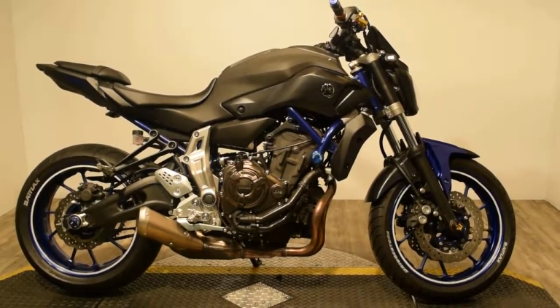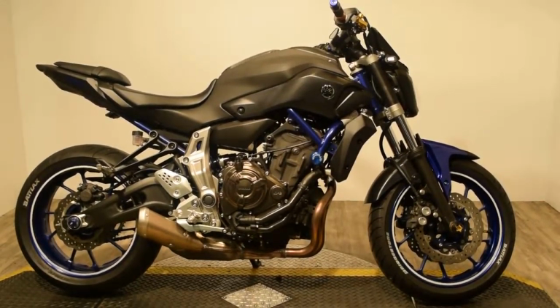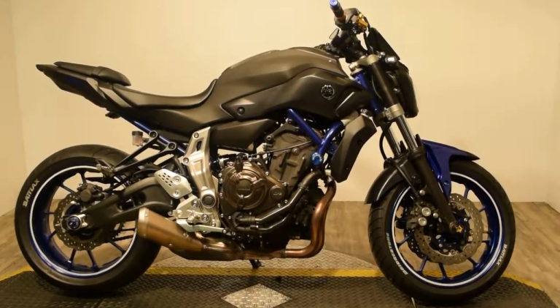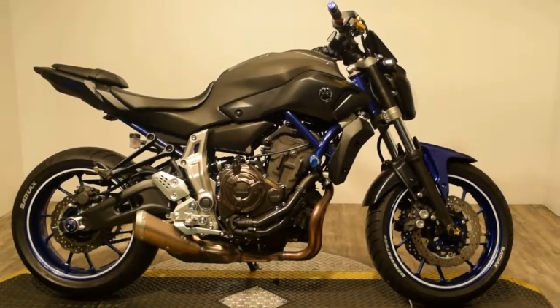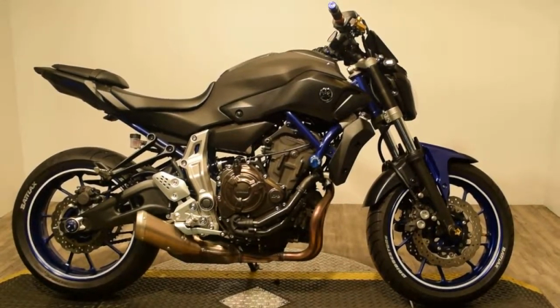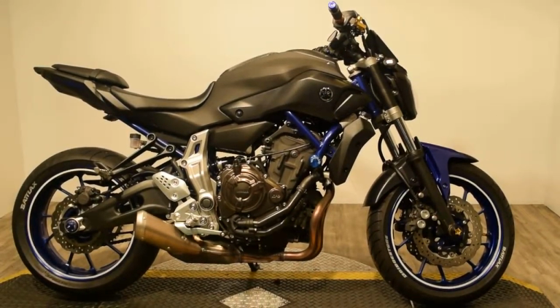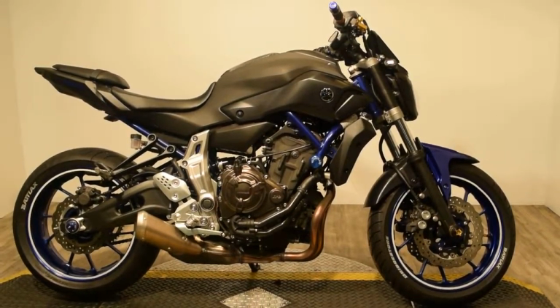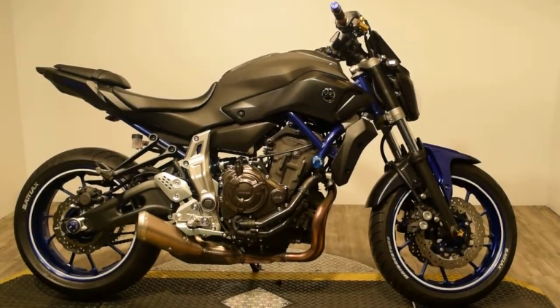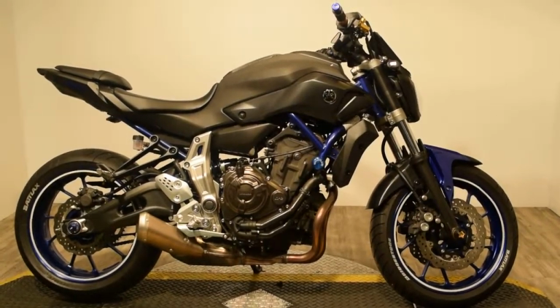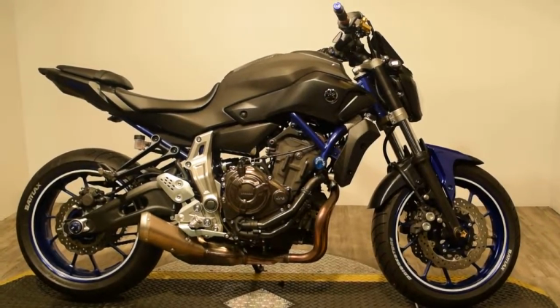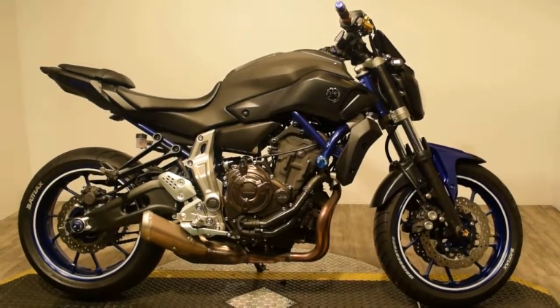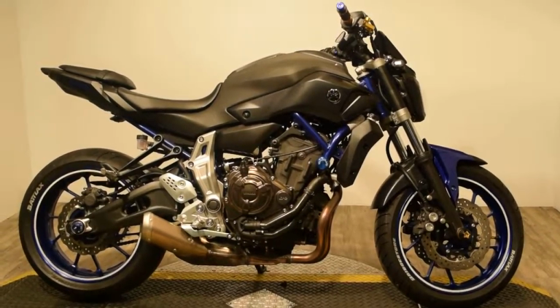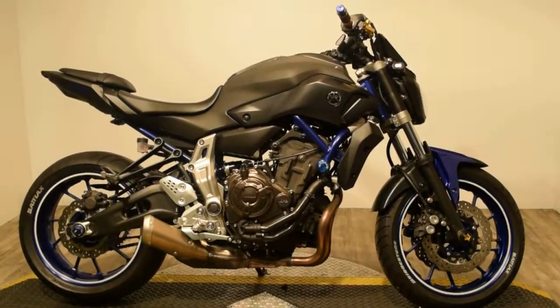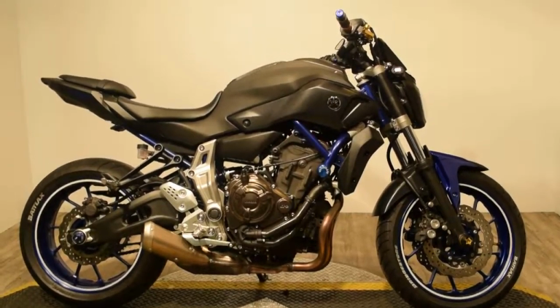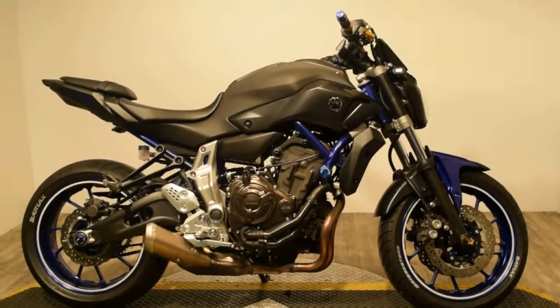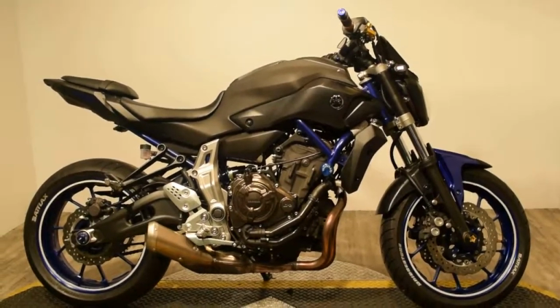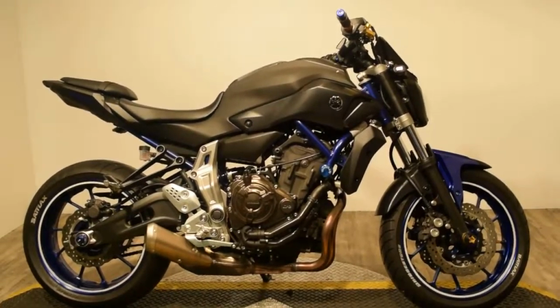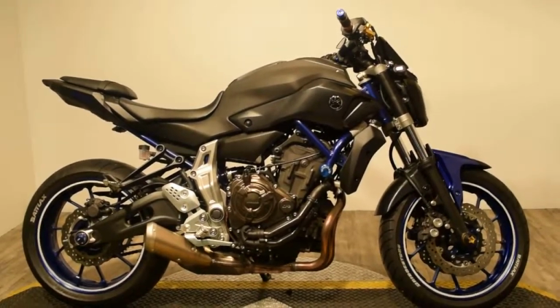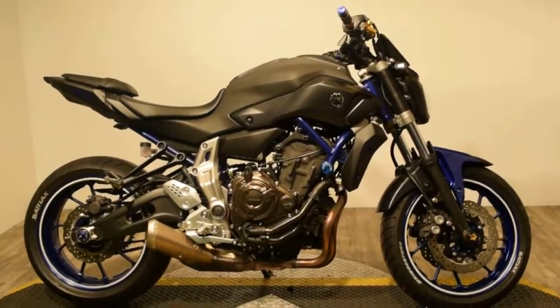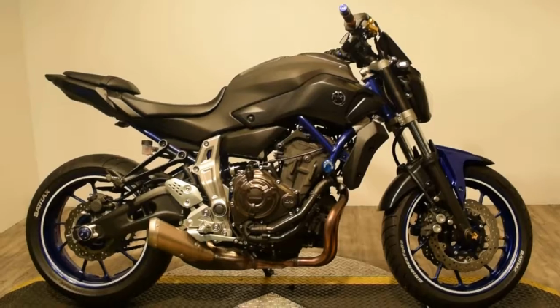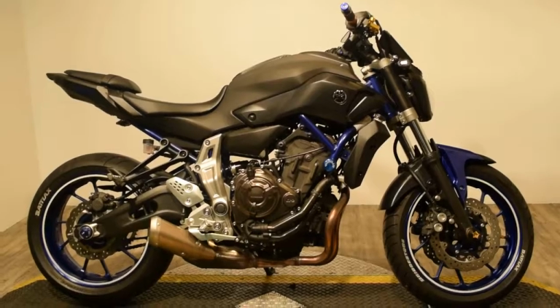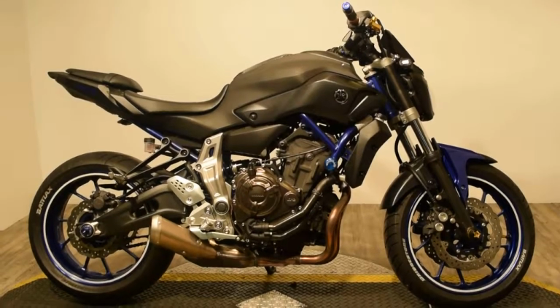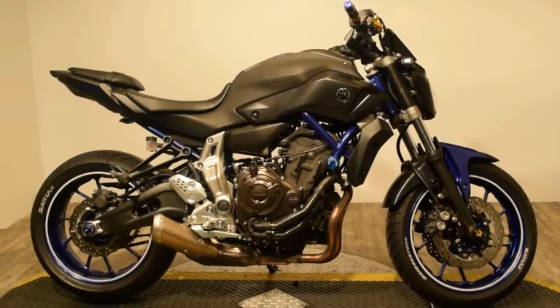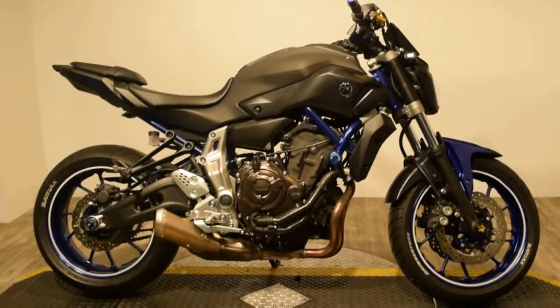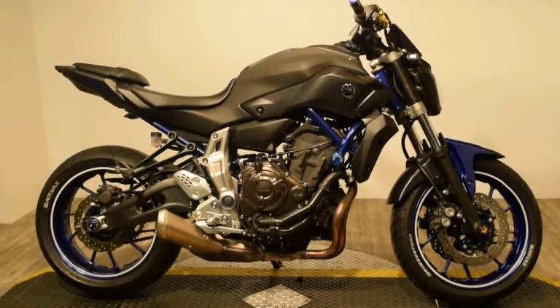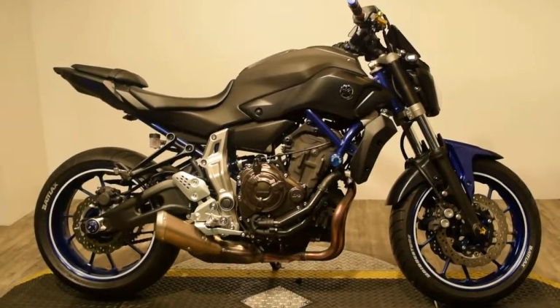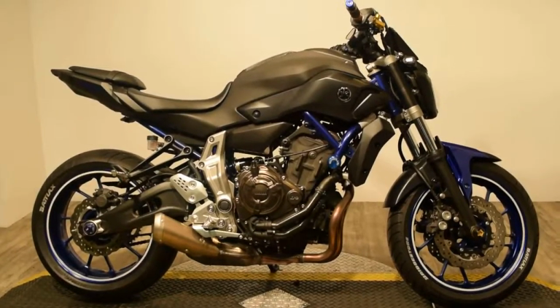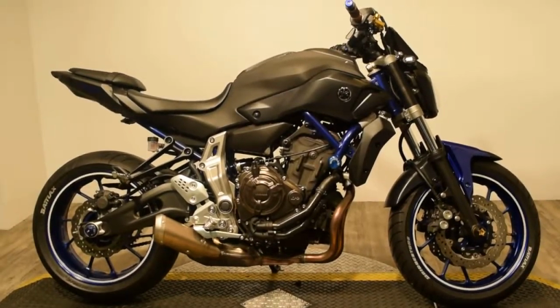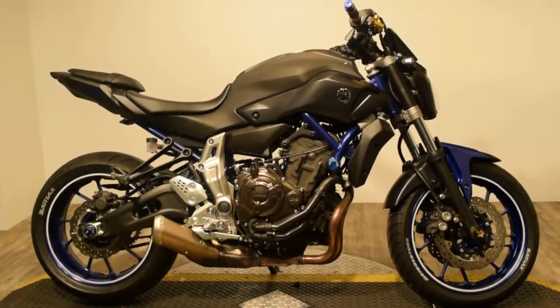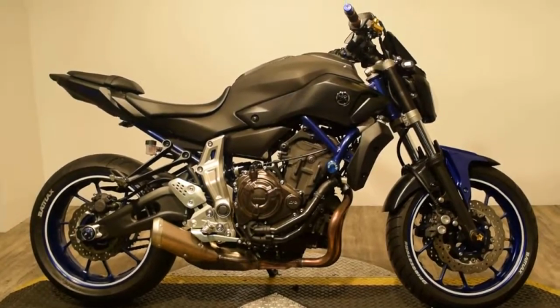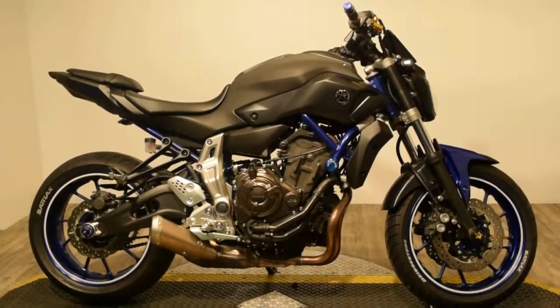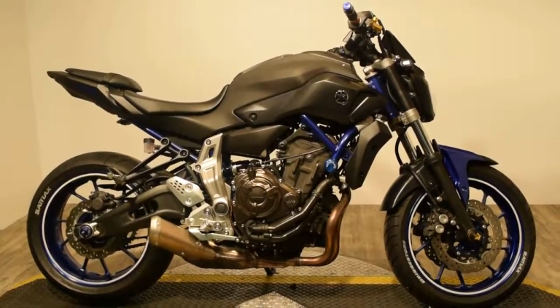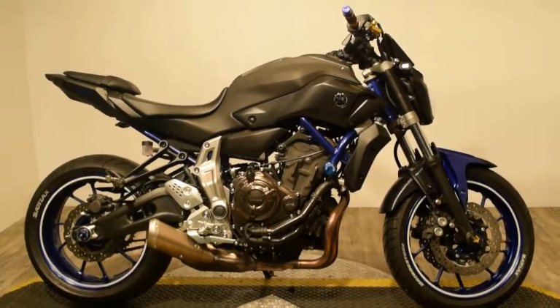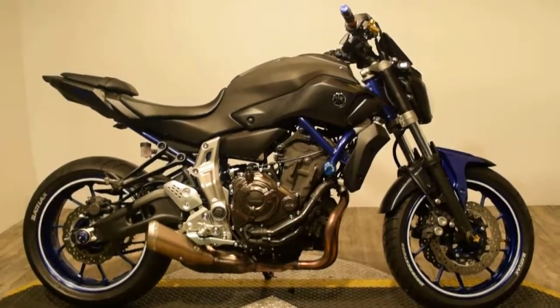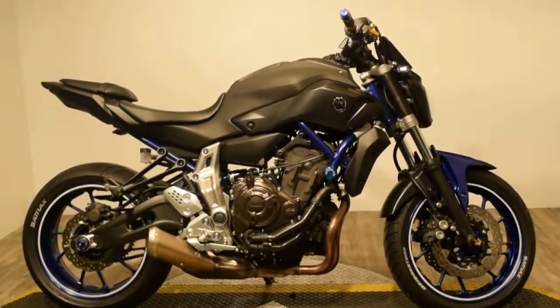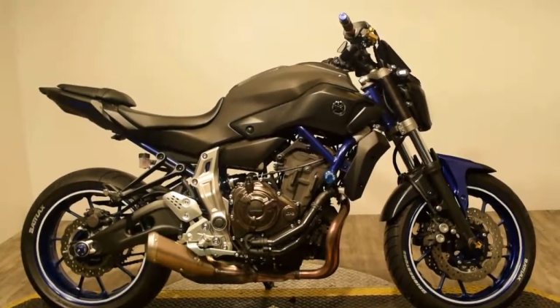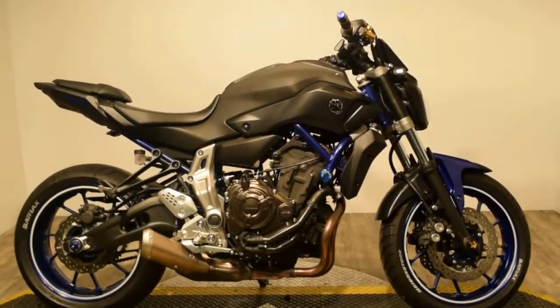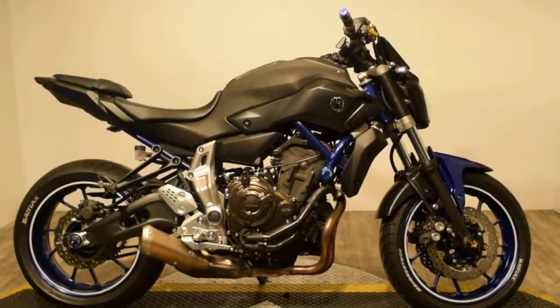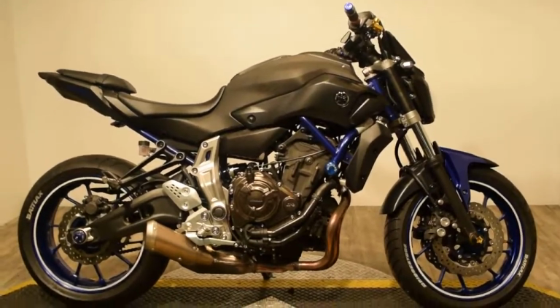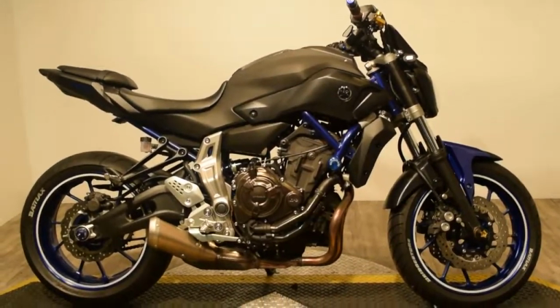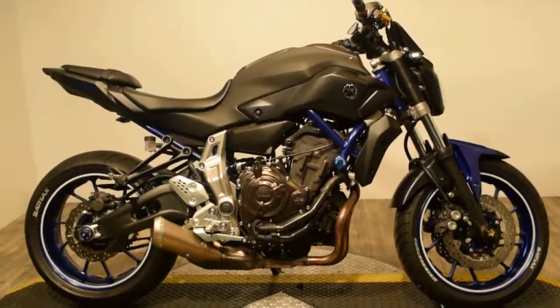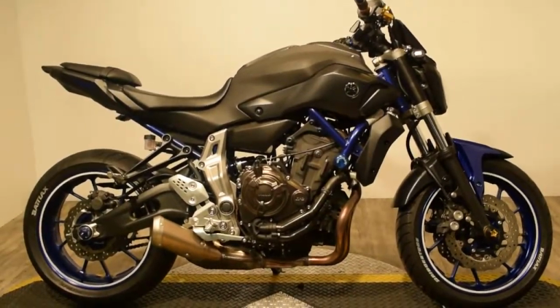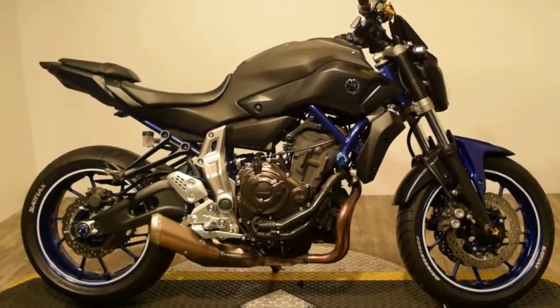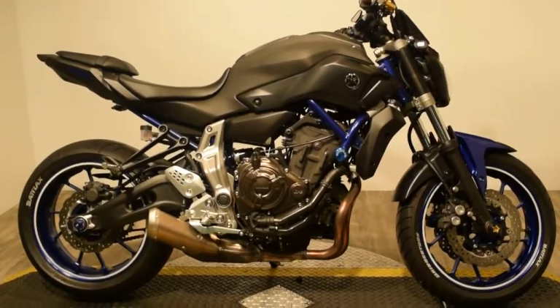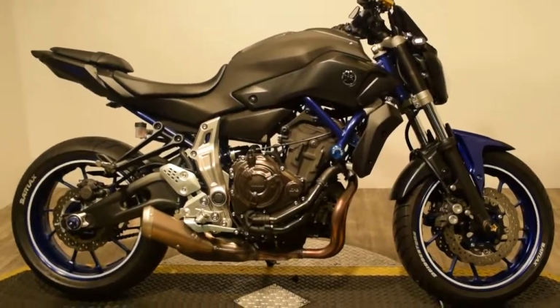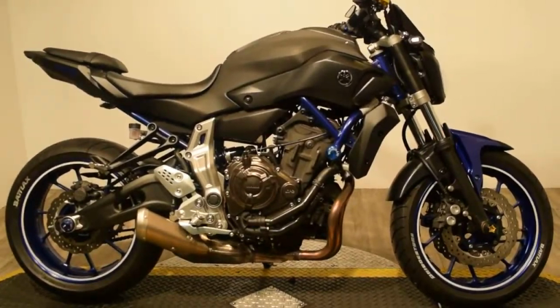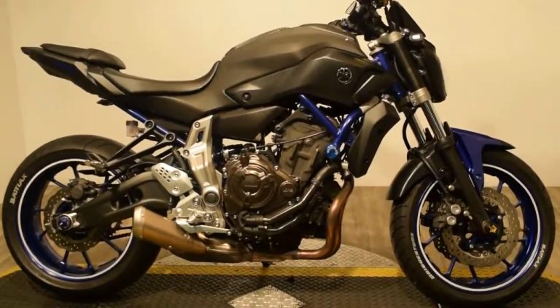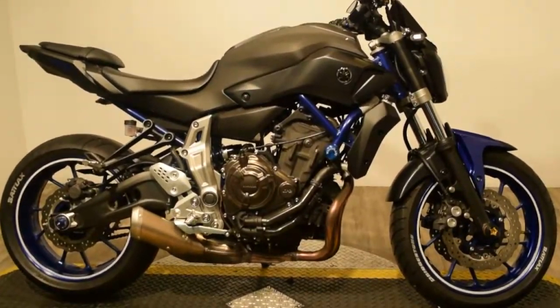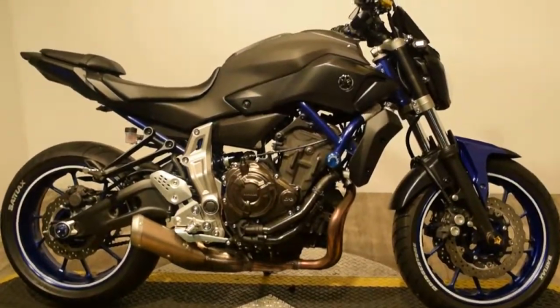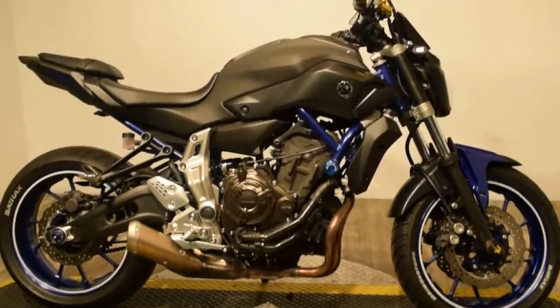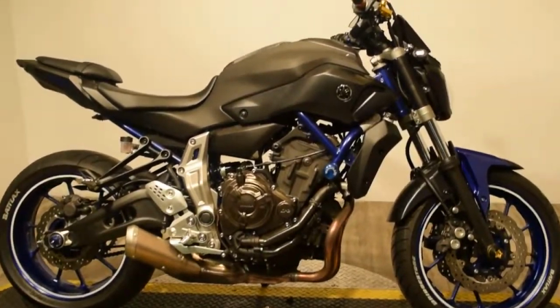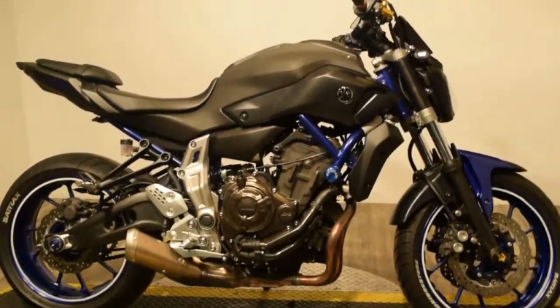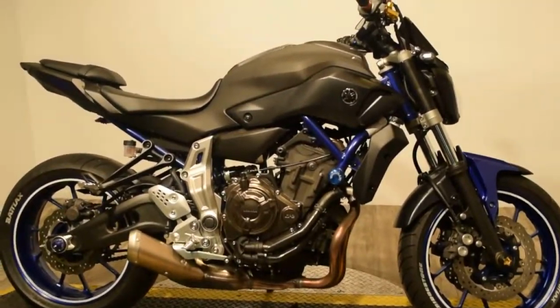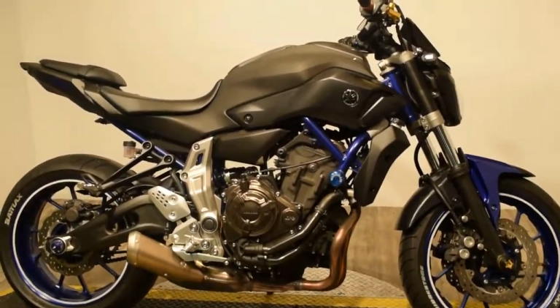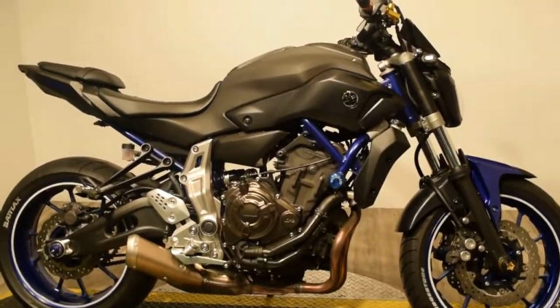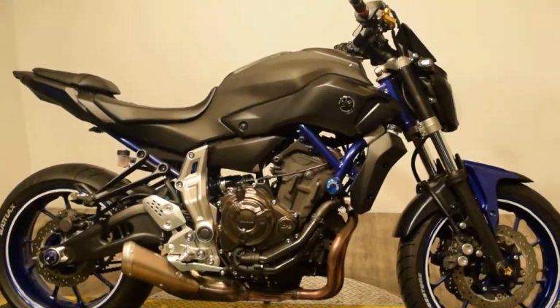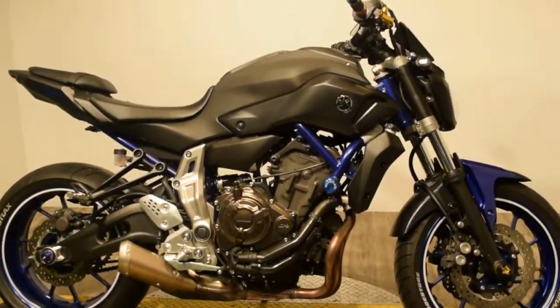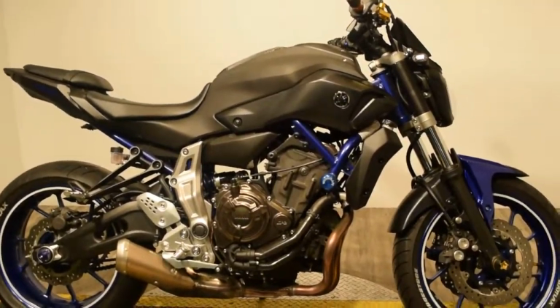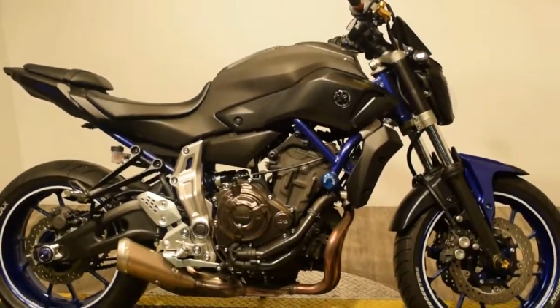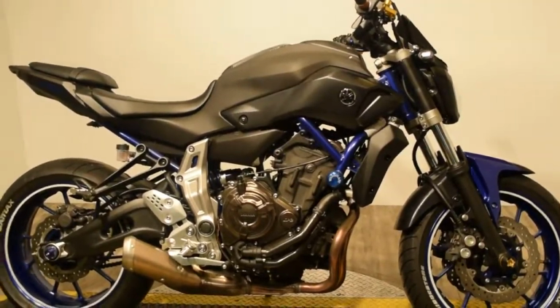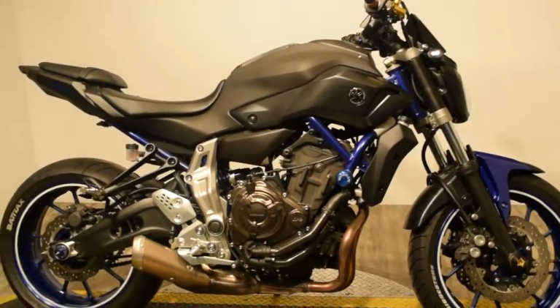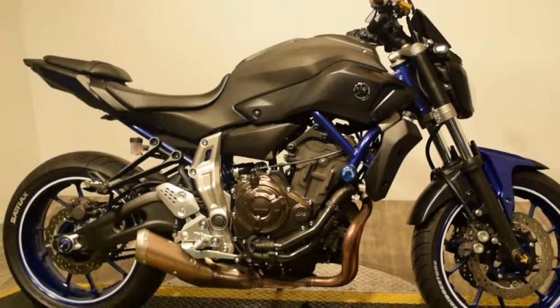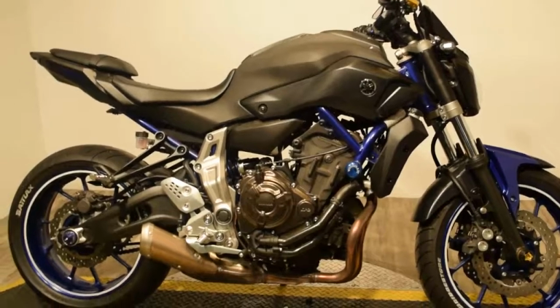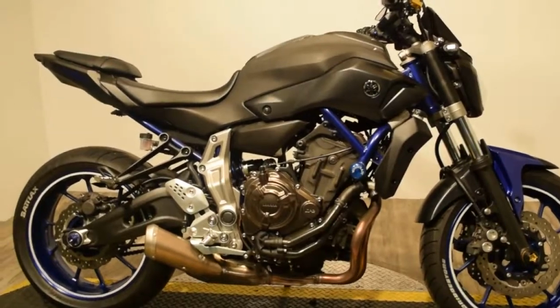This bike is super sporty. Love the blue accents in the wheel wells and throughout the bike.